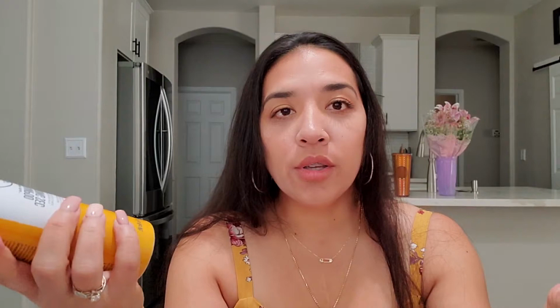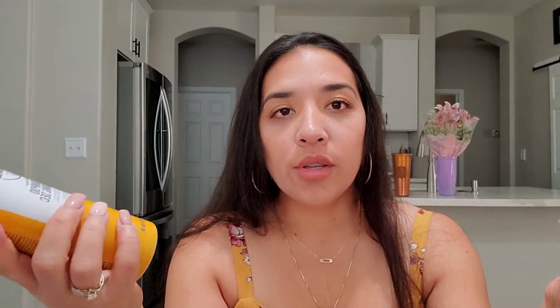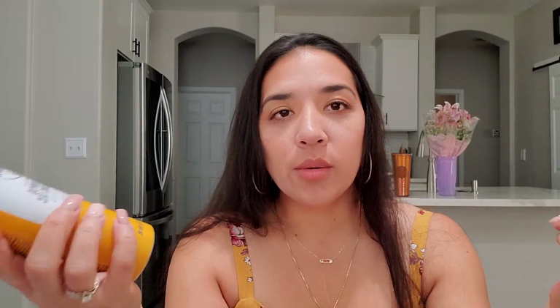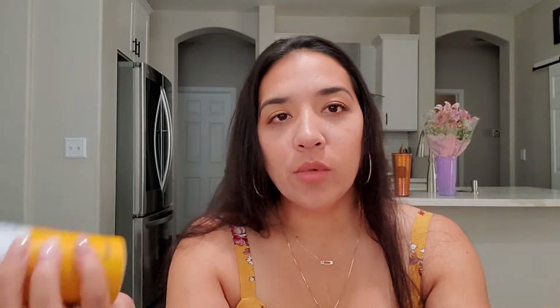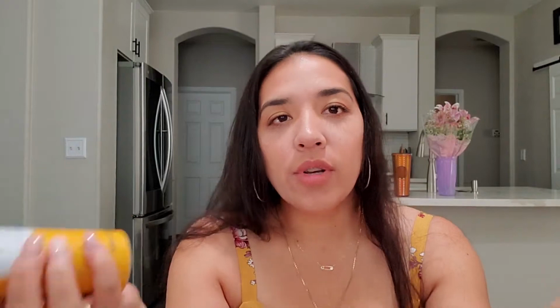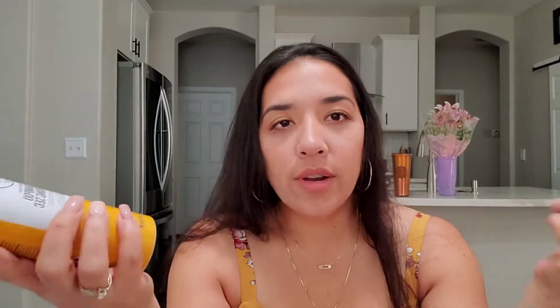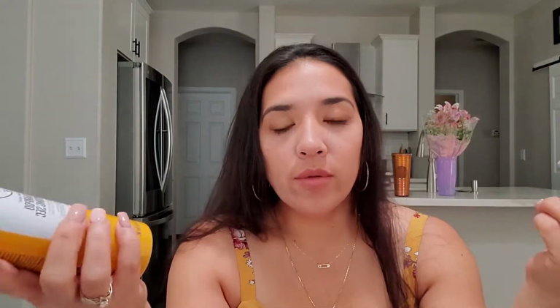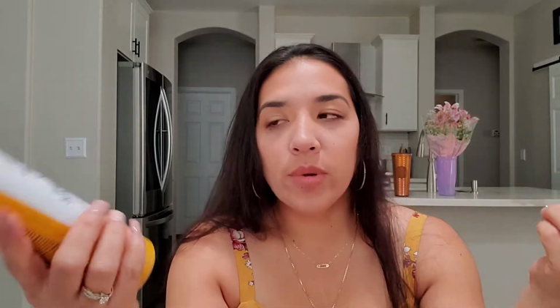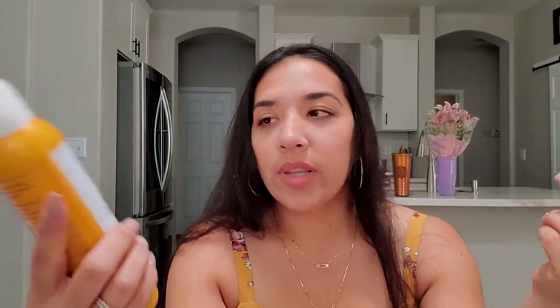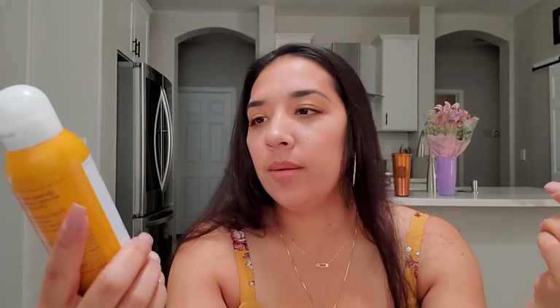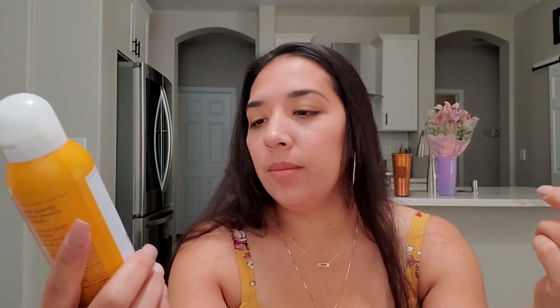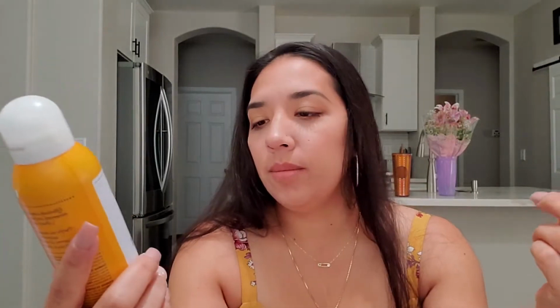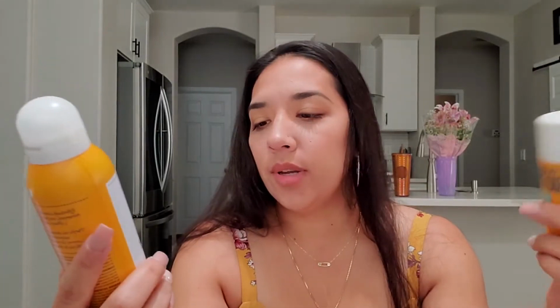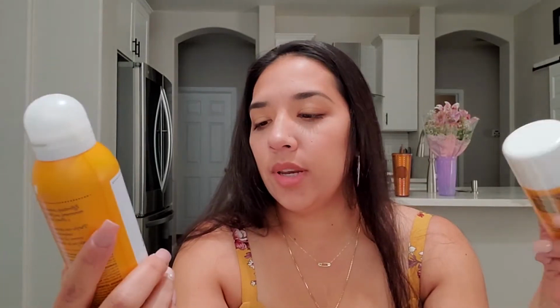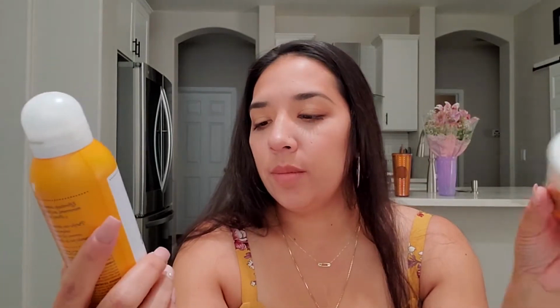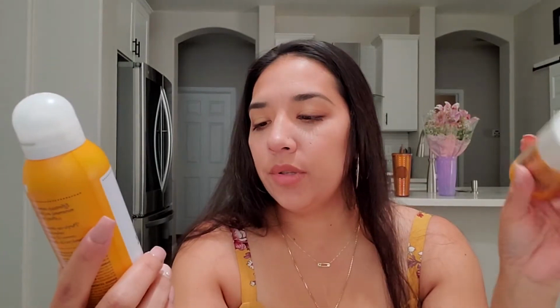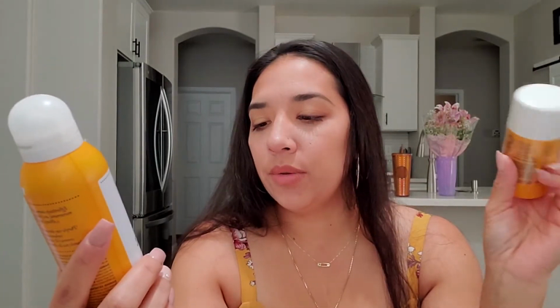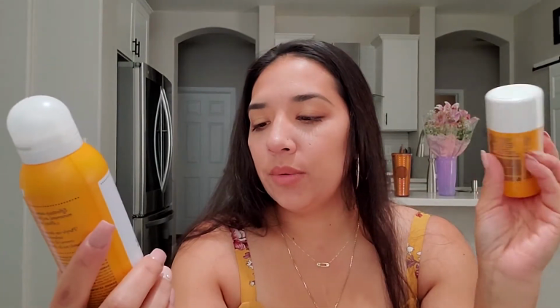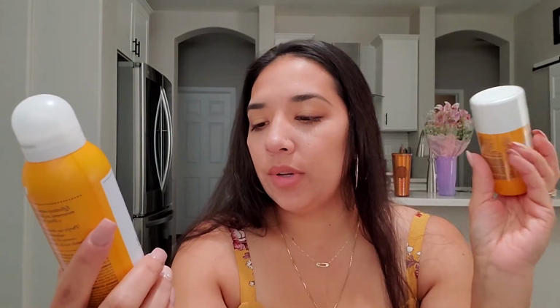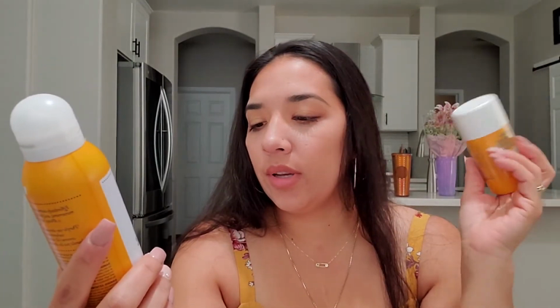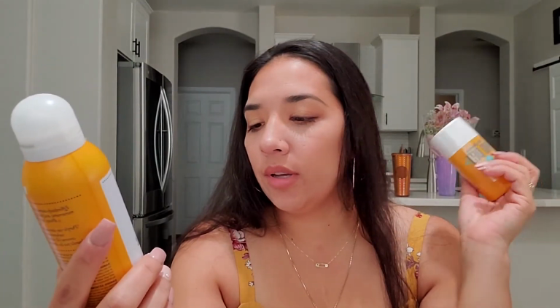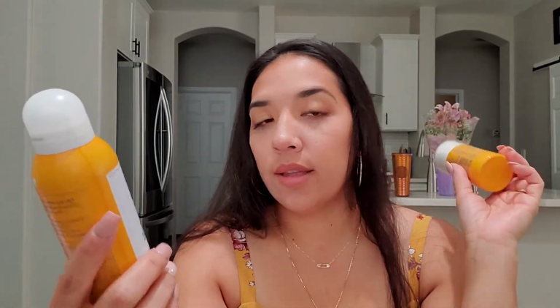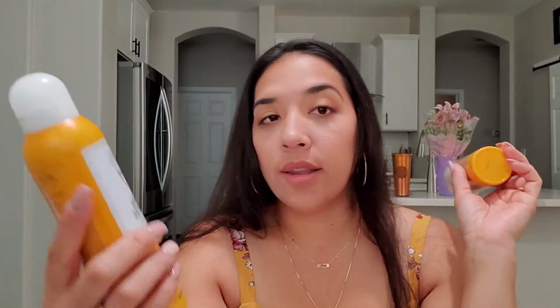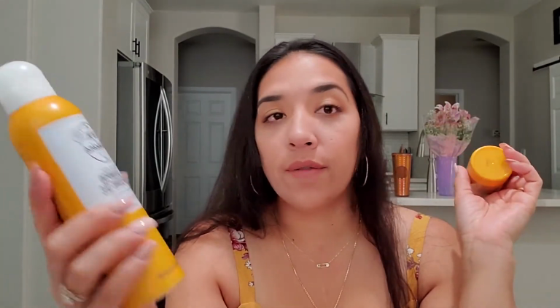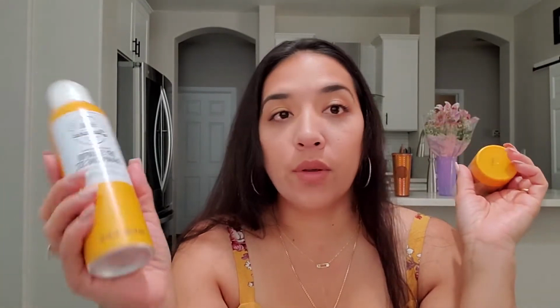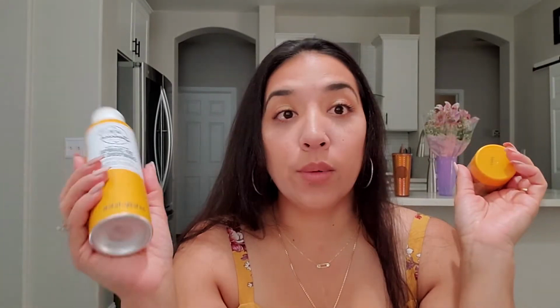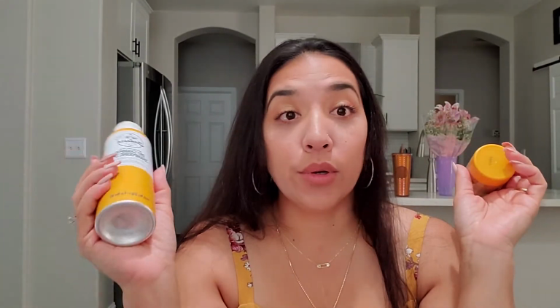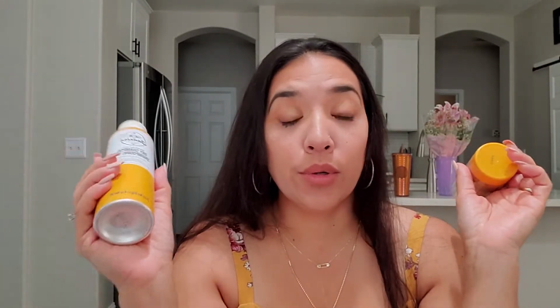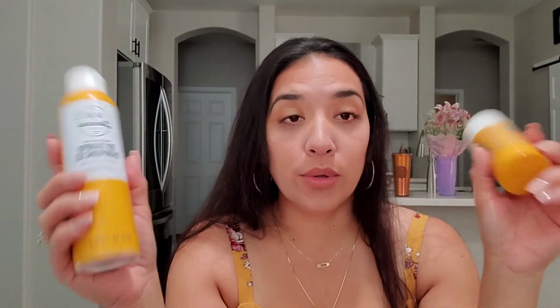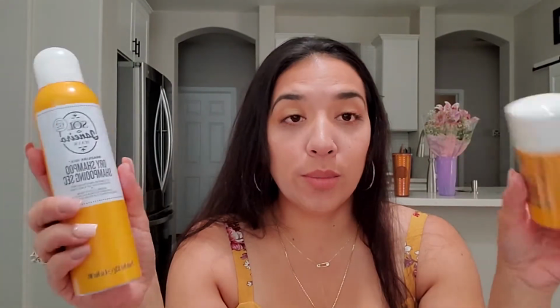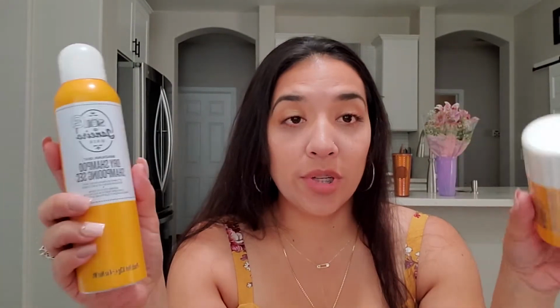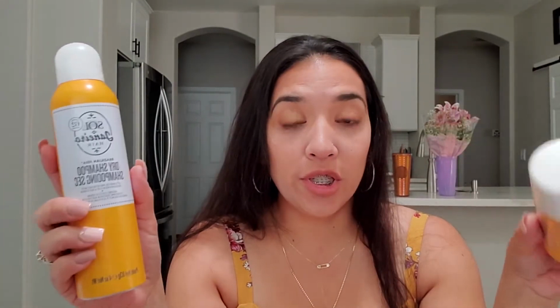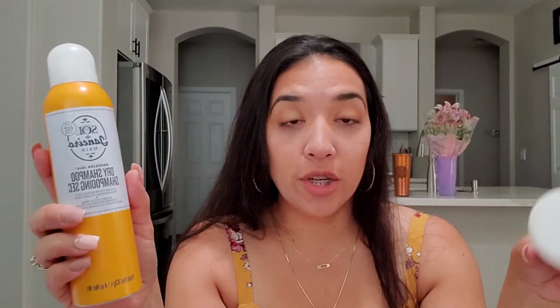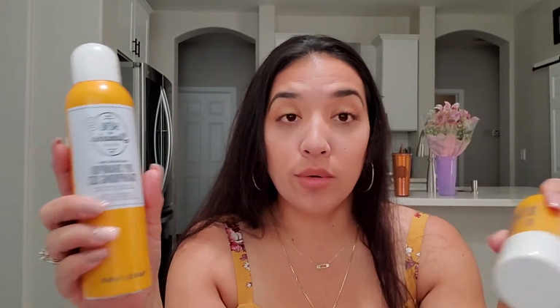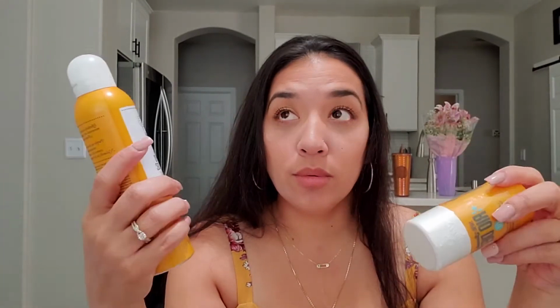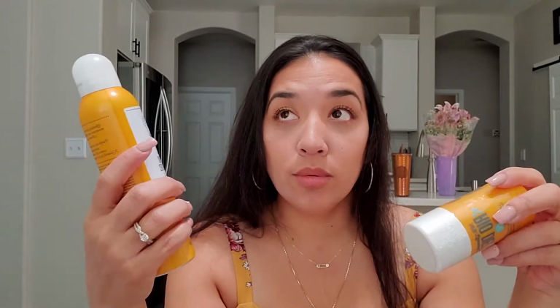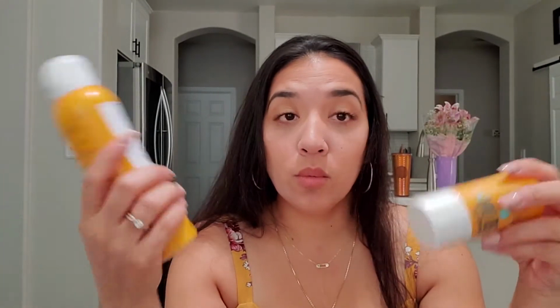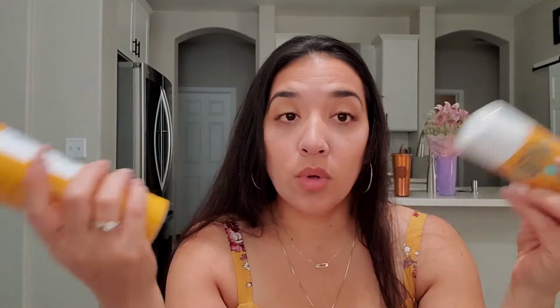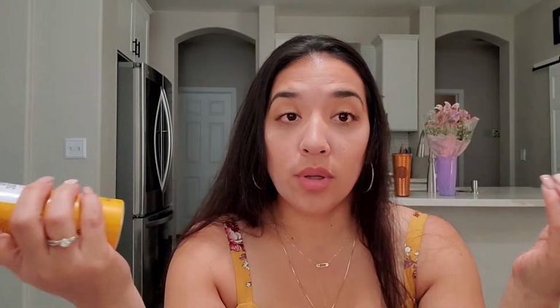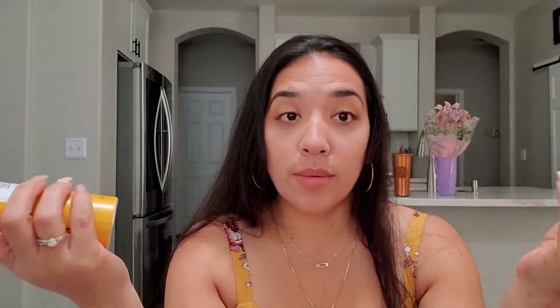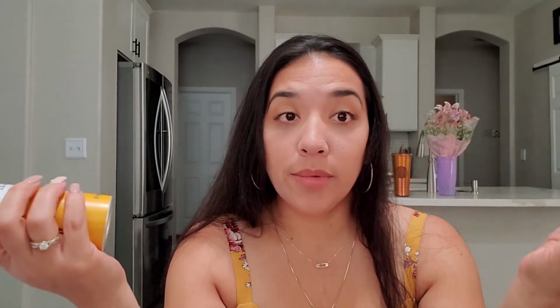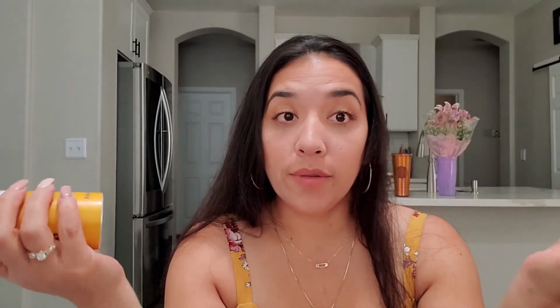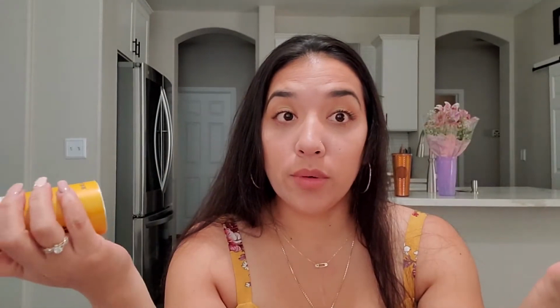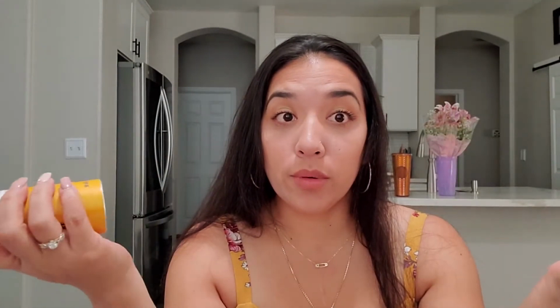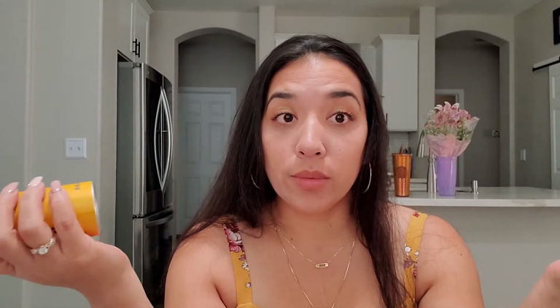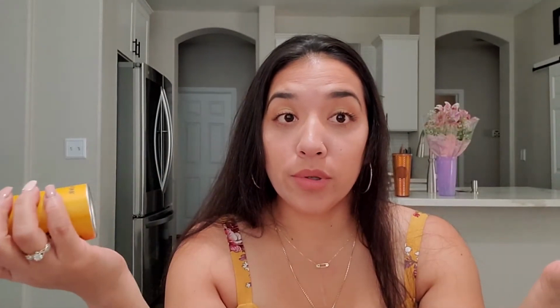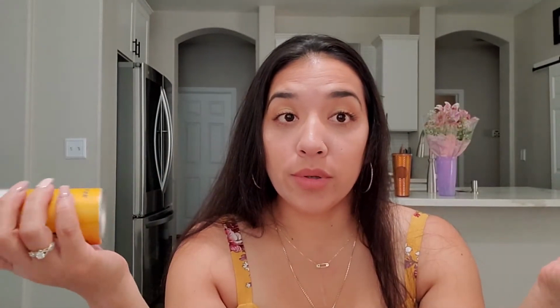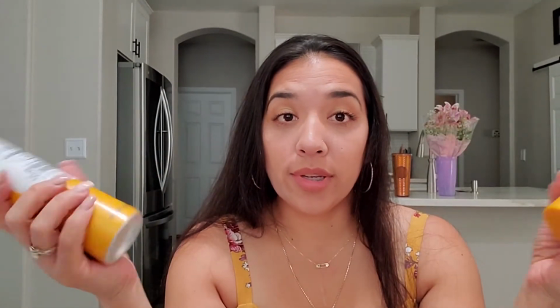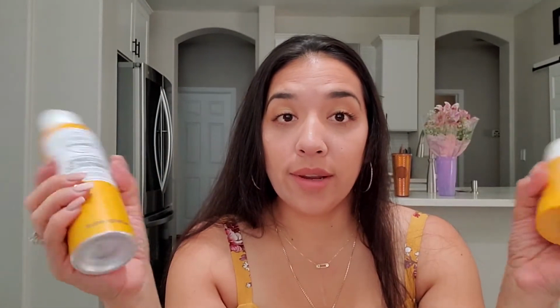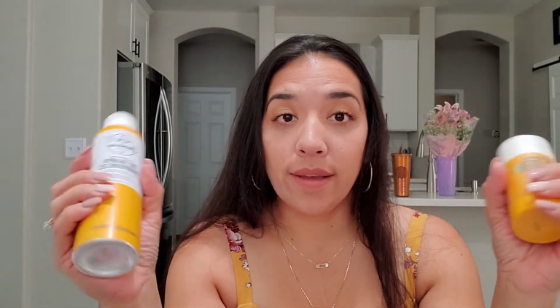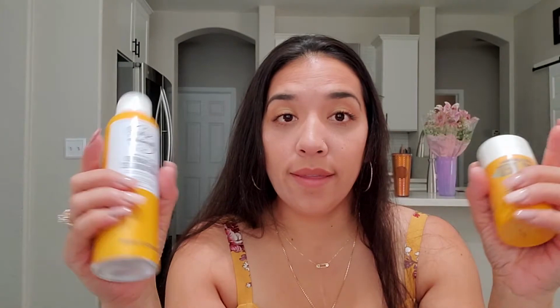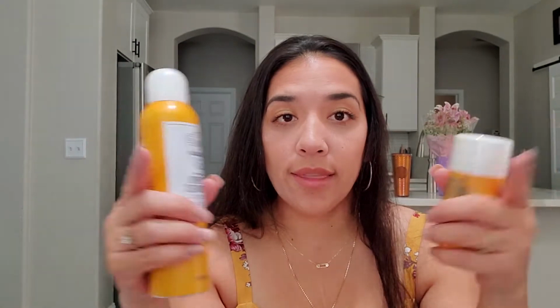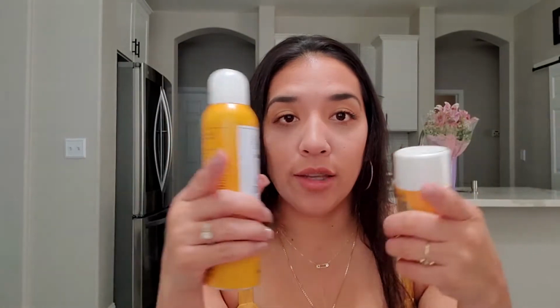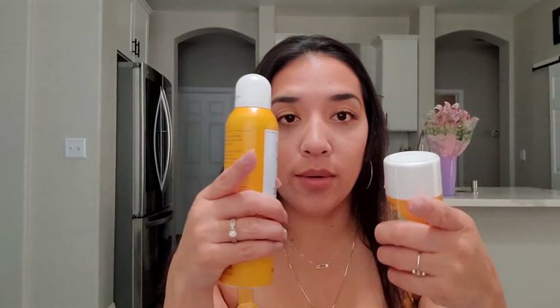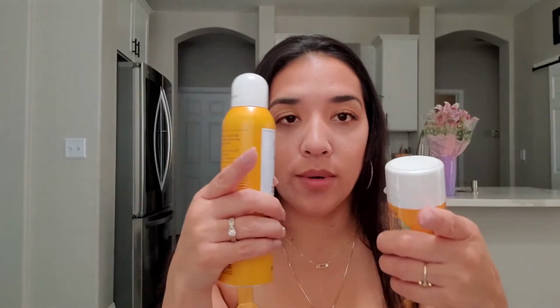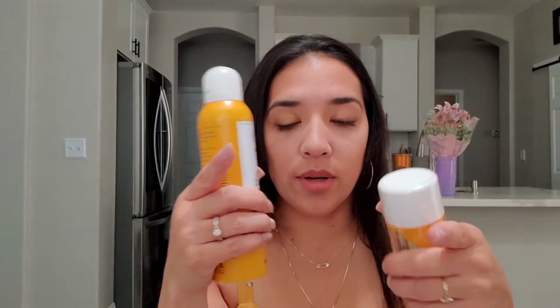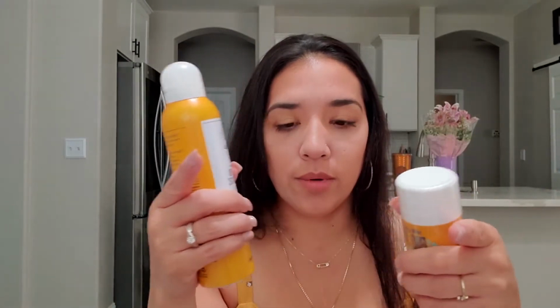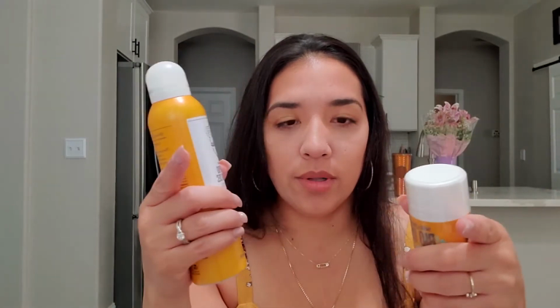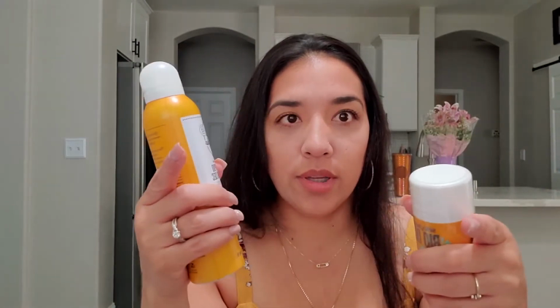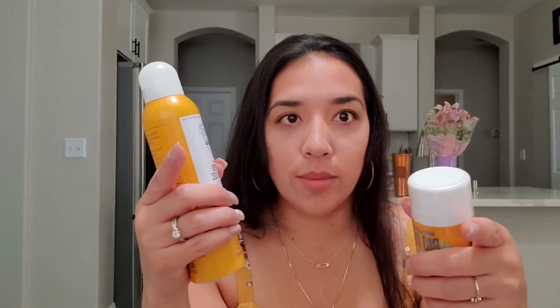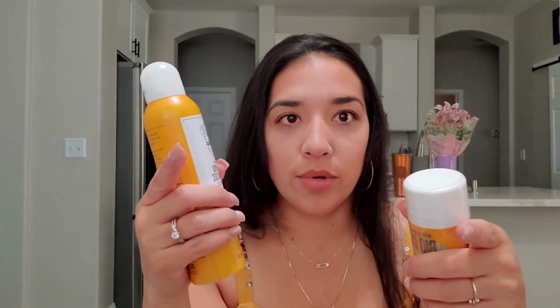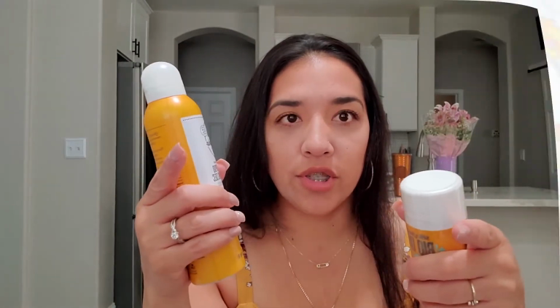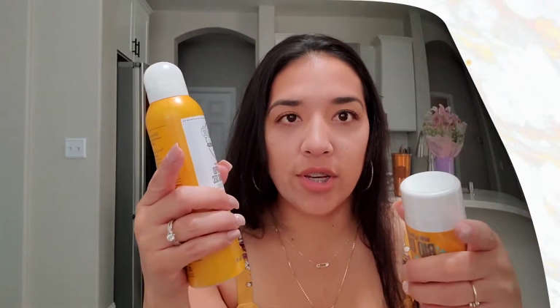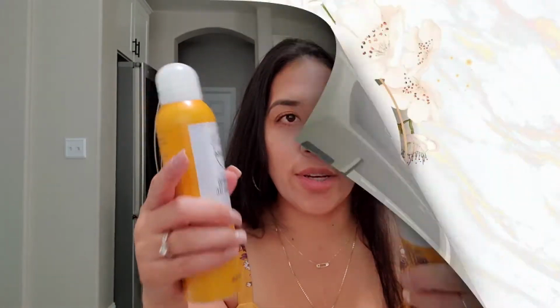Good morning, everybody. My name is Unica. If you are new to my channel, welcome. If you are returning, thank you. I really appreciate it.